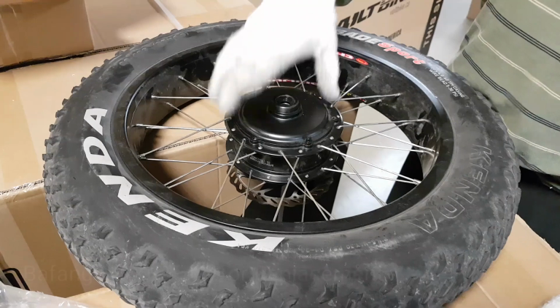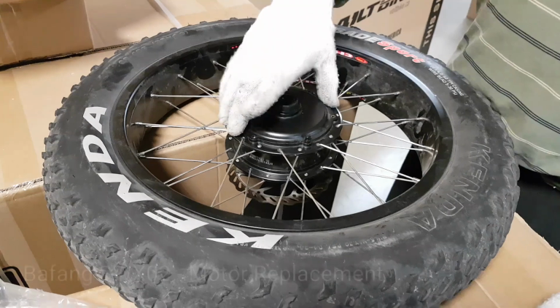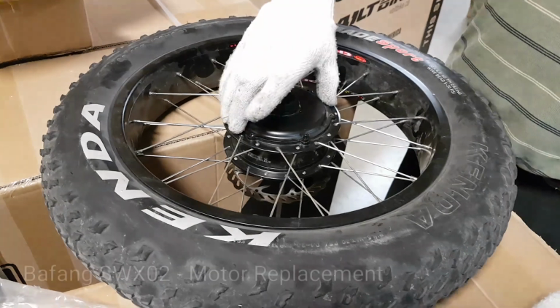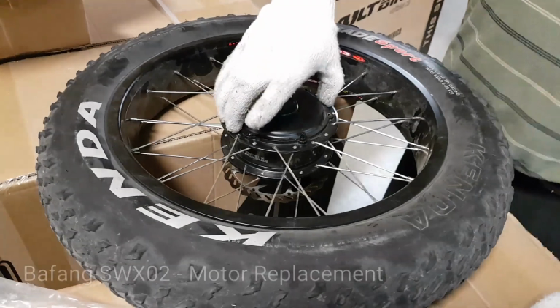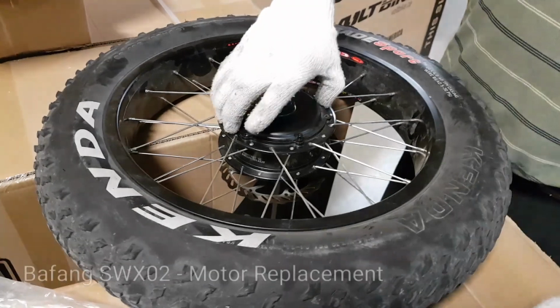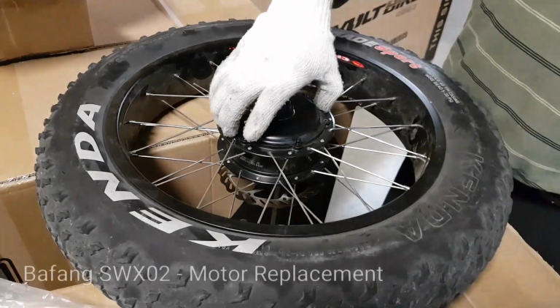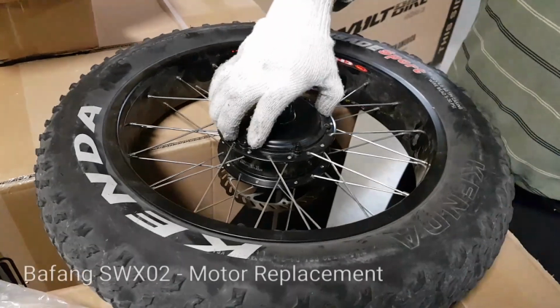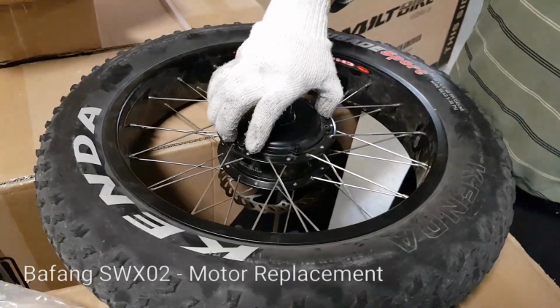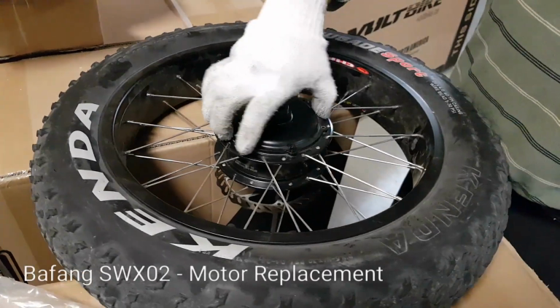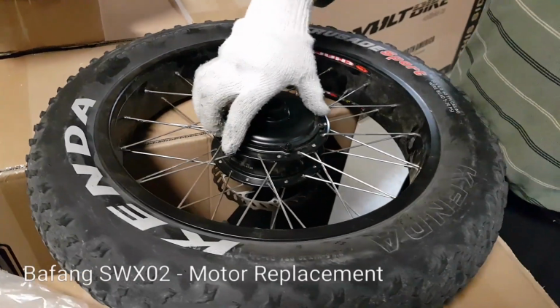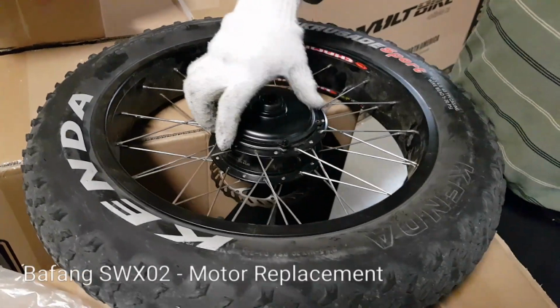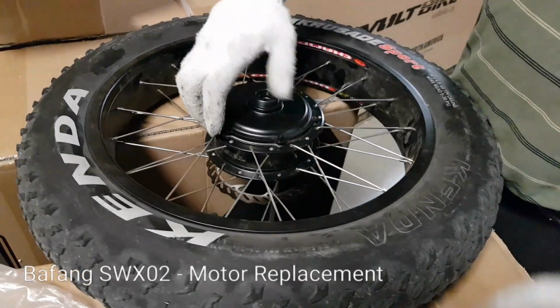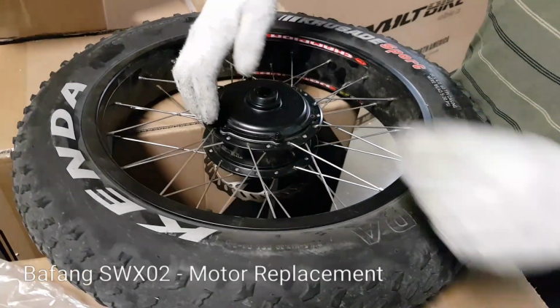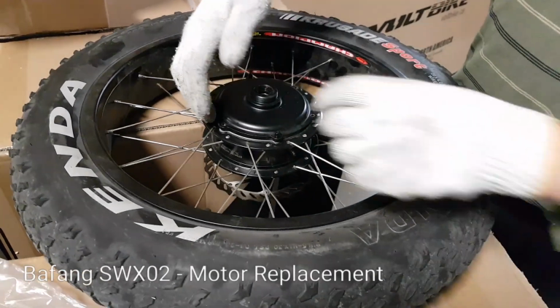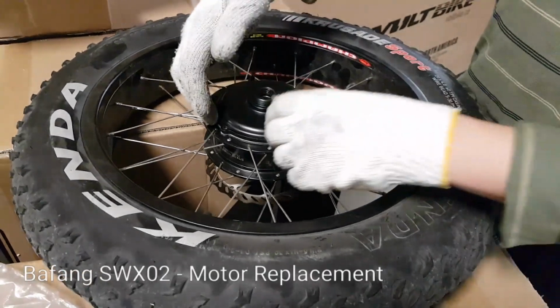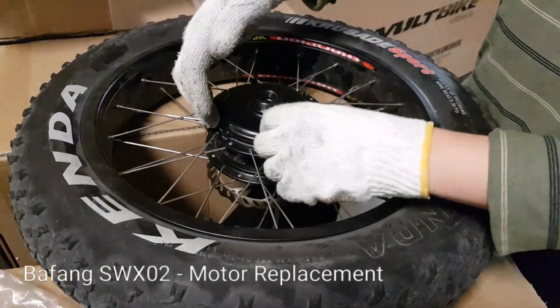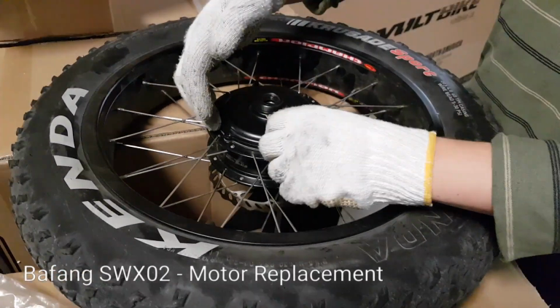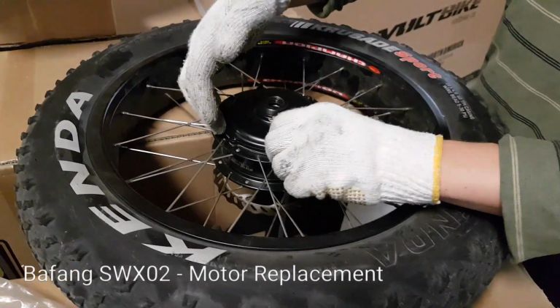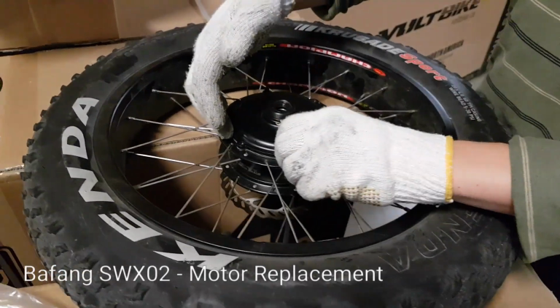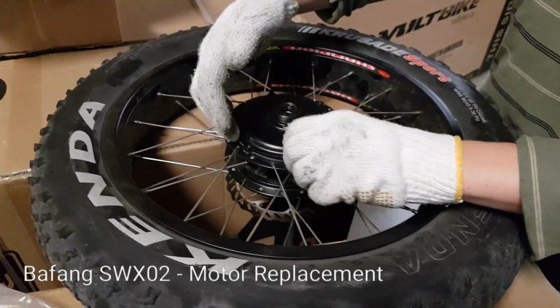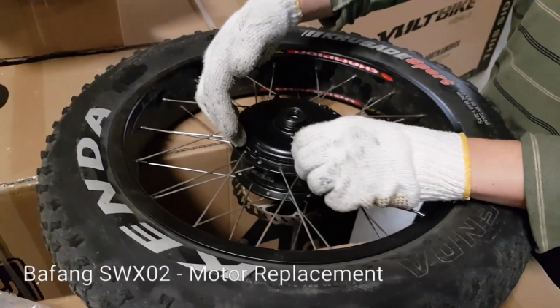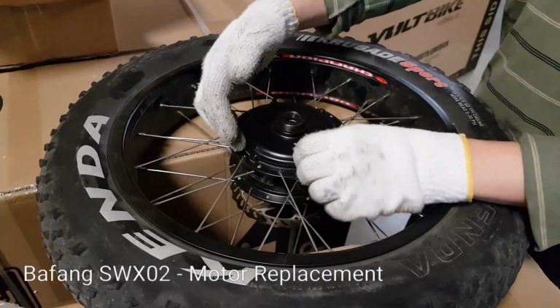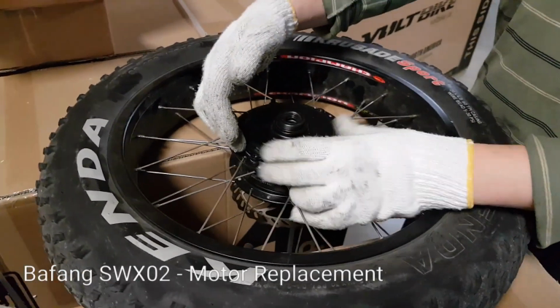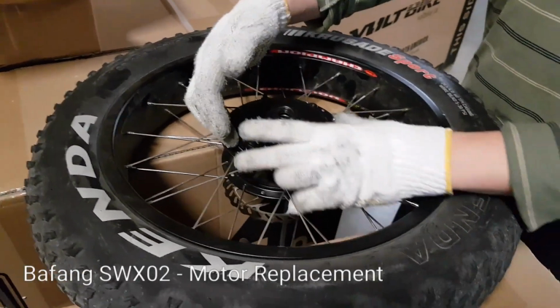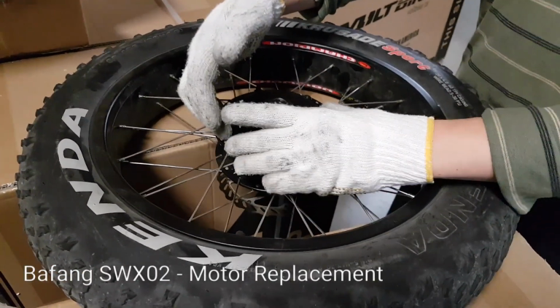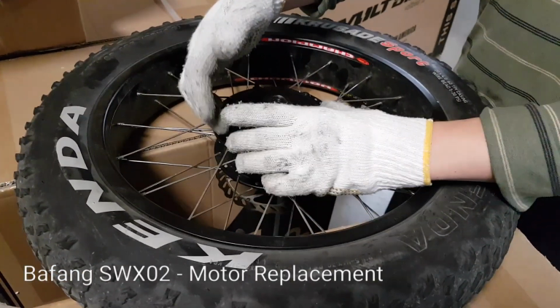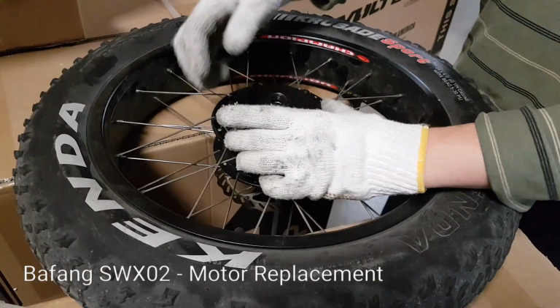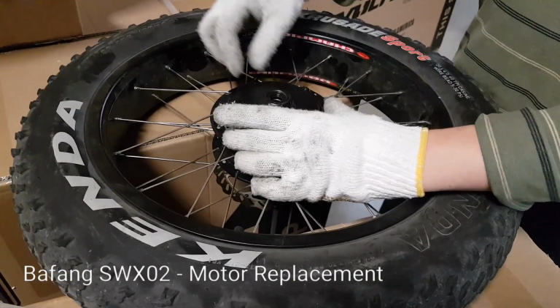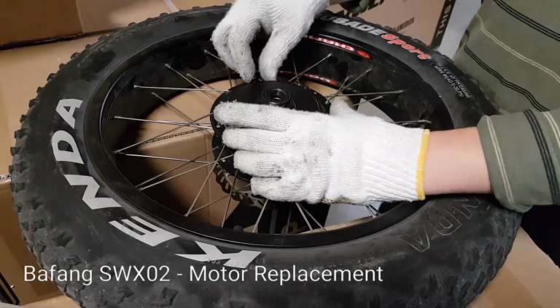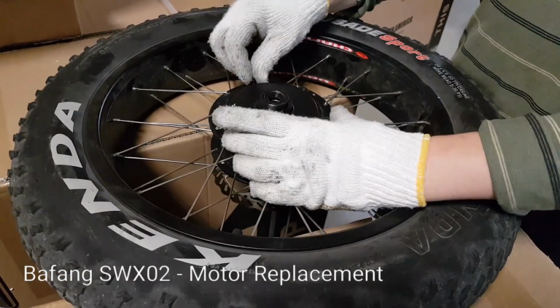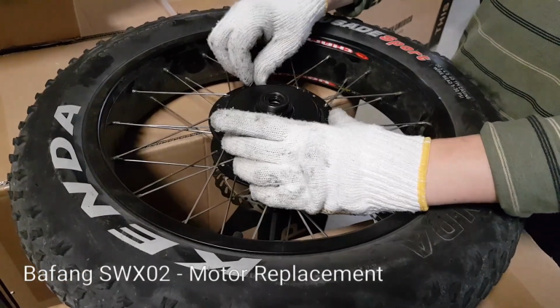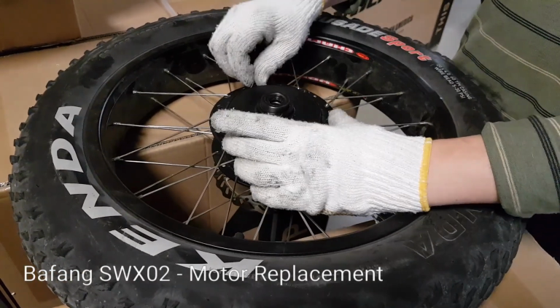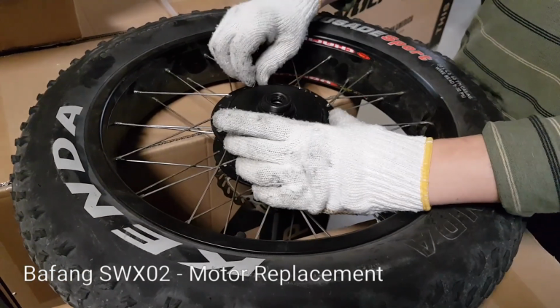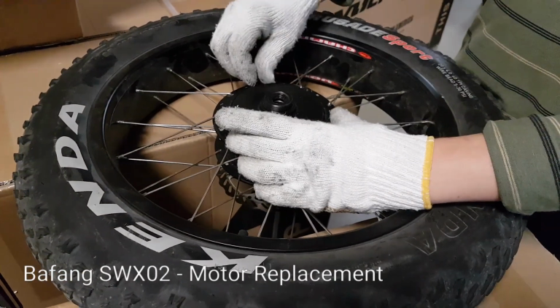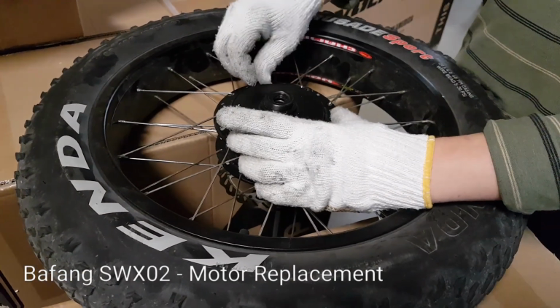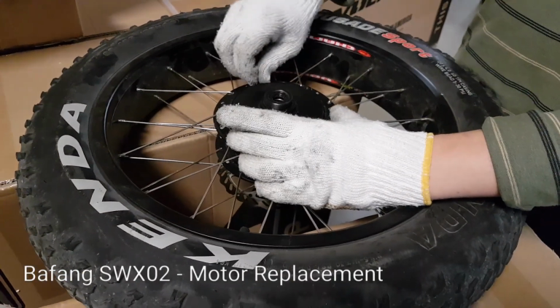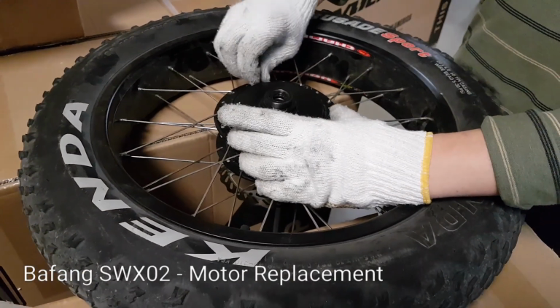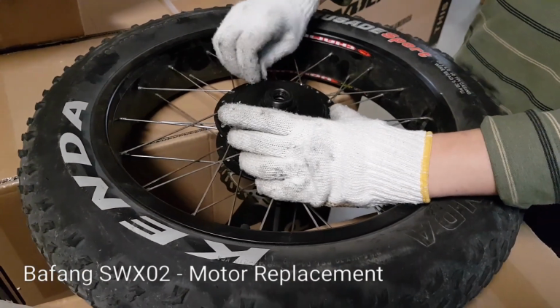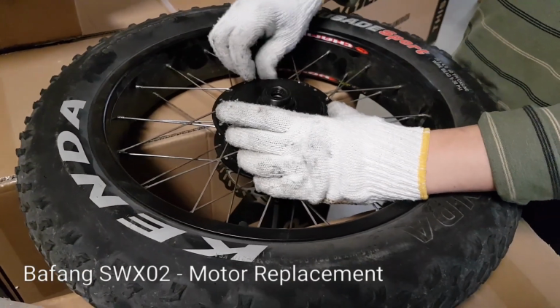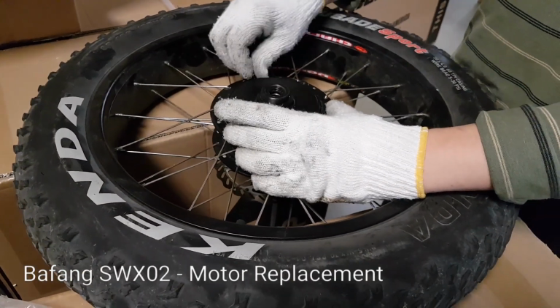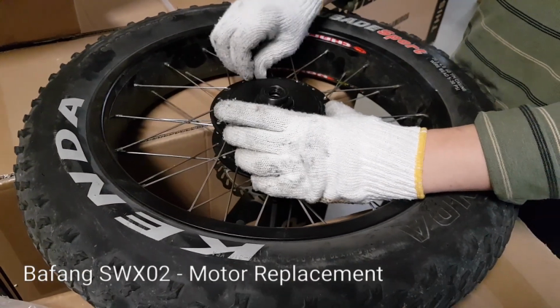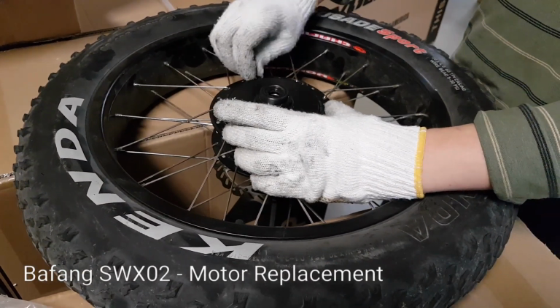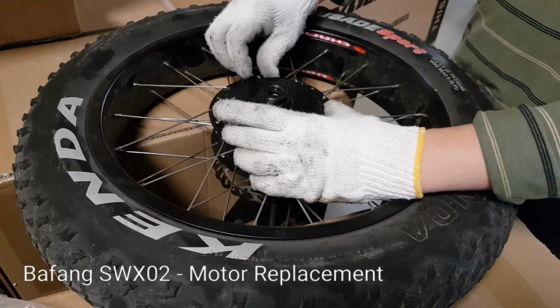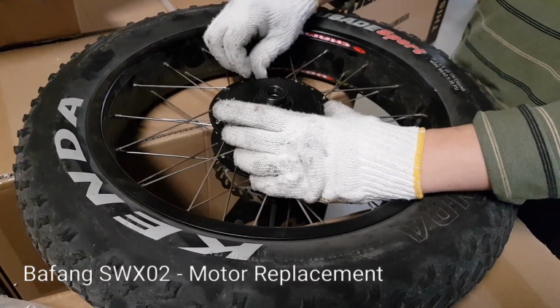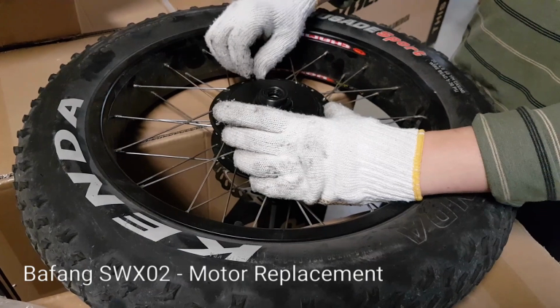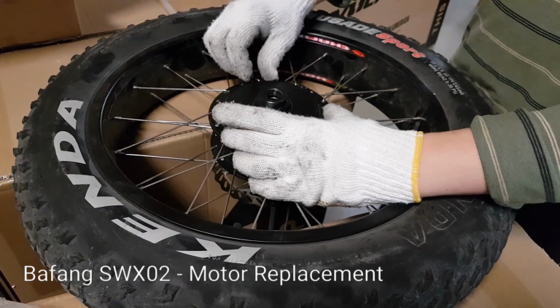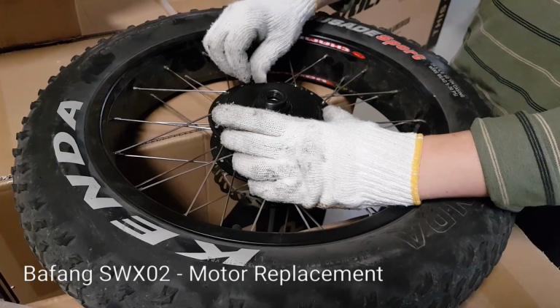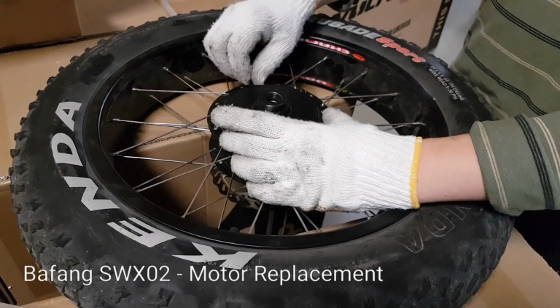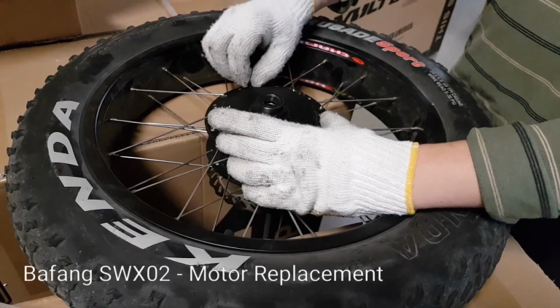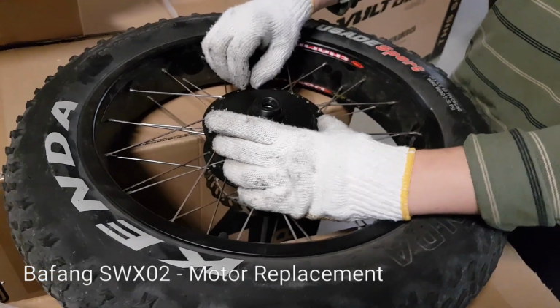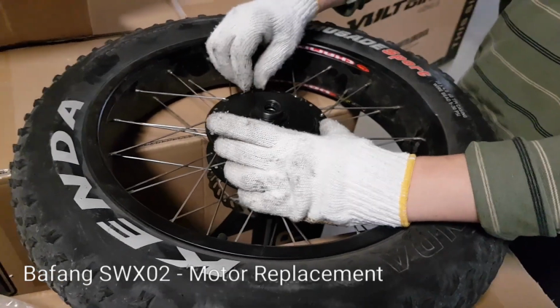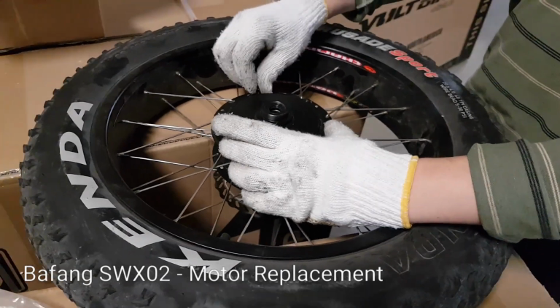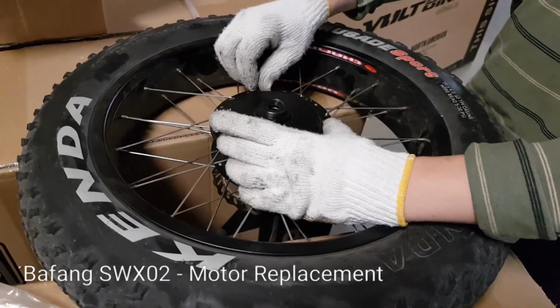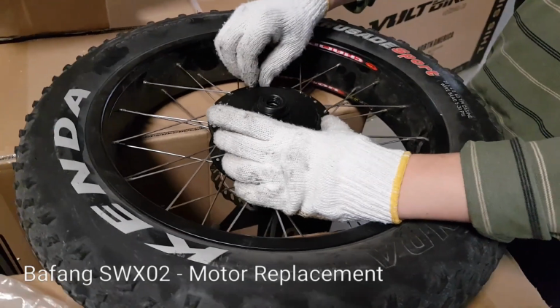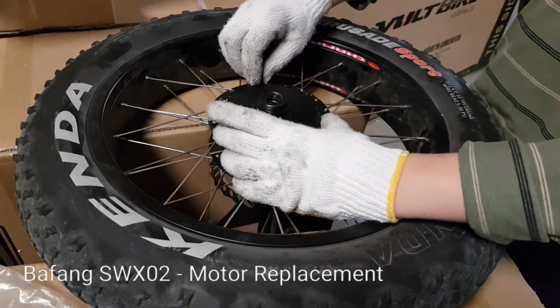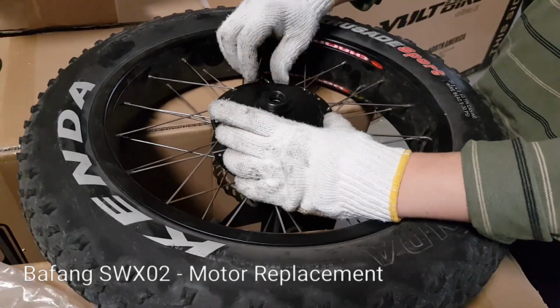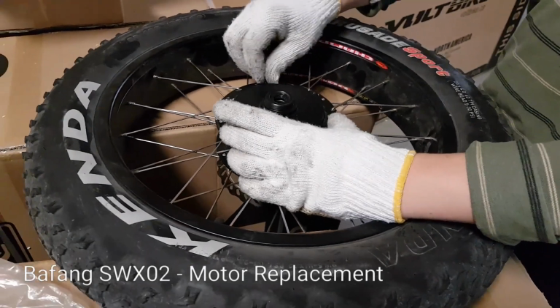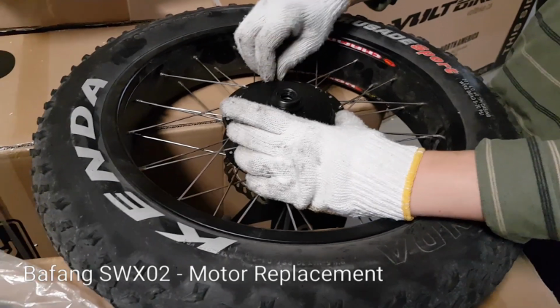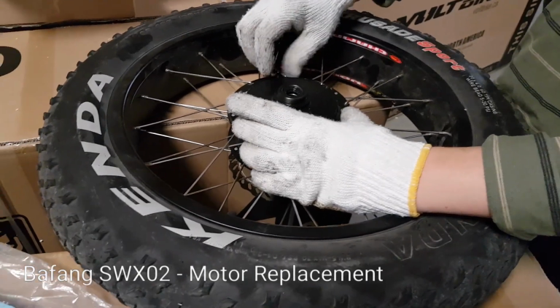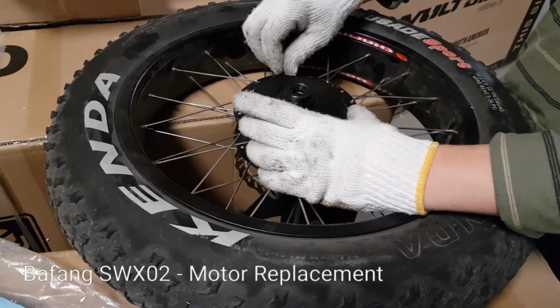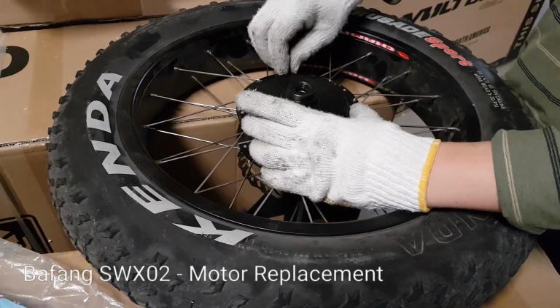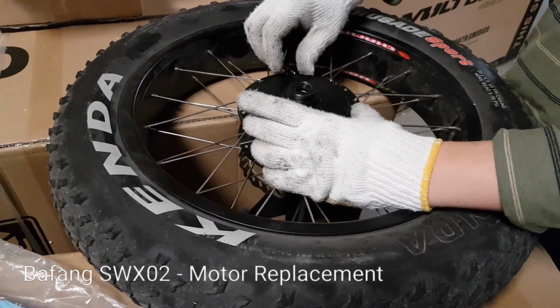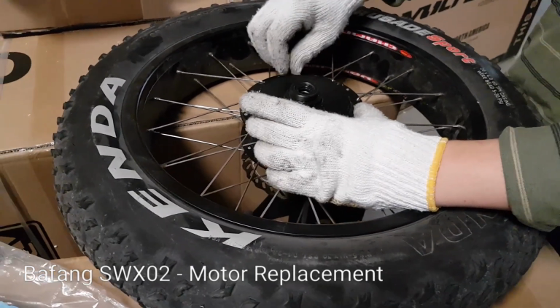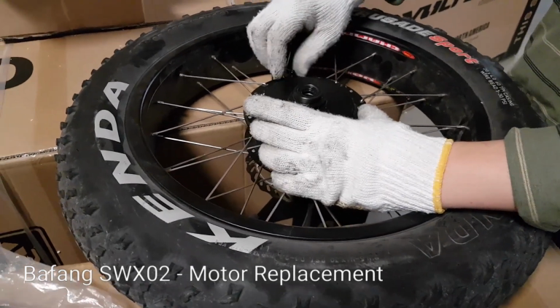Okay, so here we're going to show you how to replace the motor on a Voltbike Mariner or Voltbike Yukon 750.